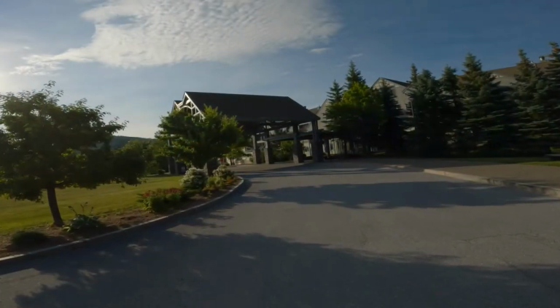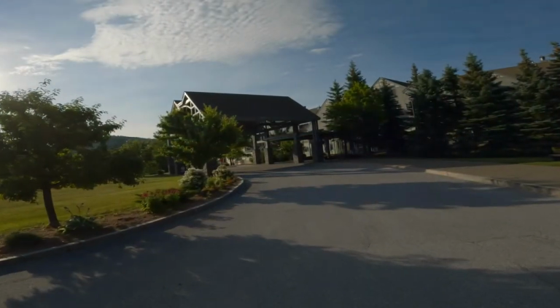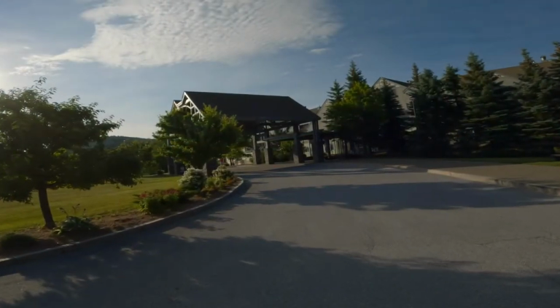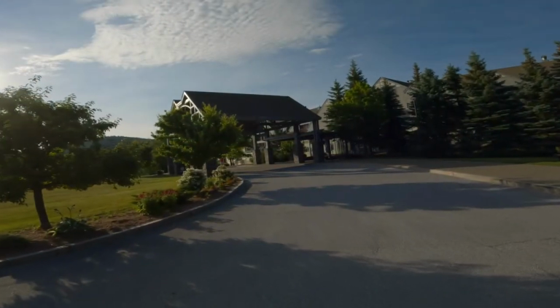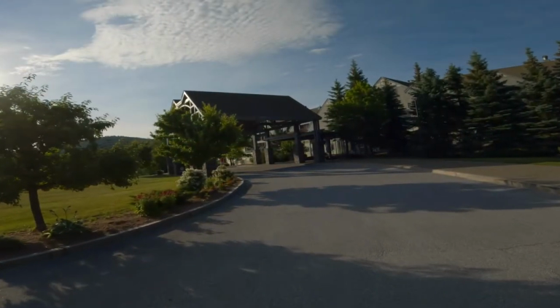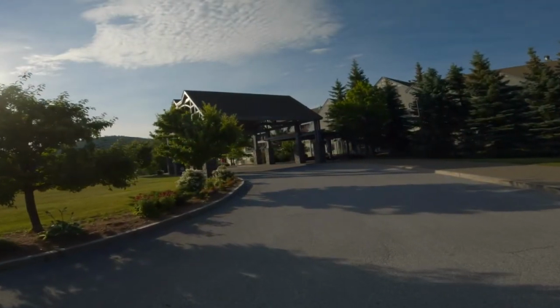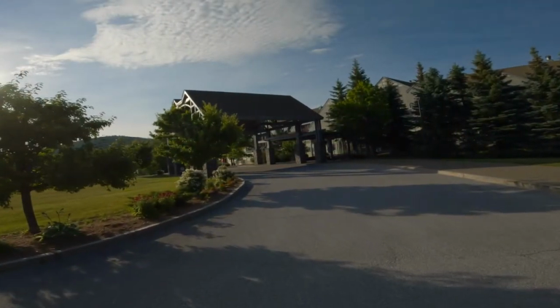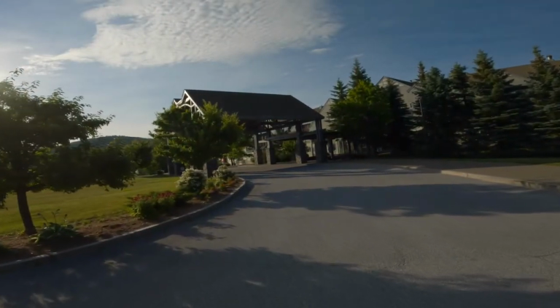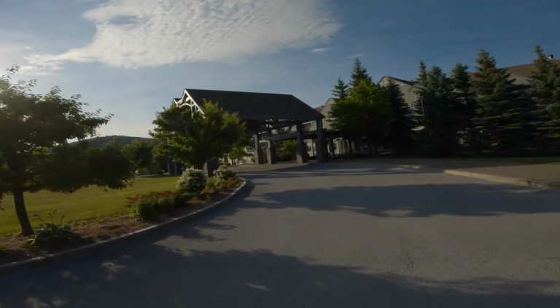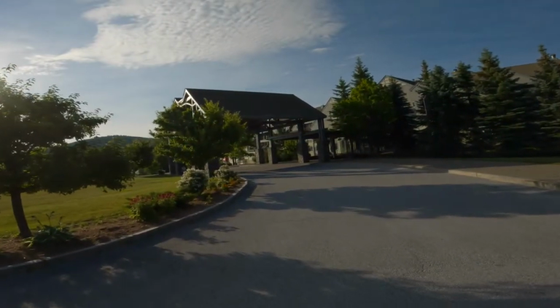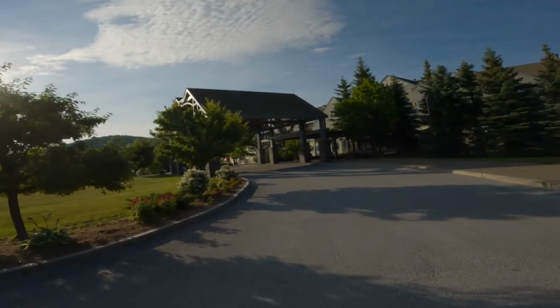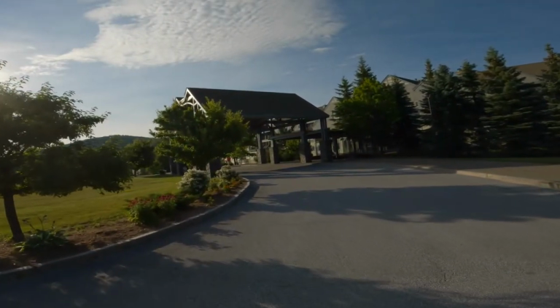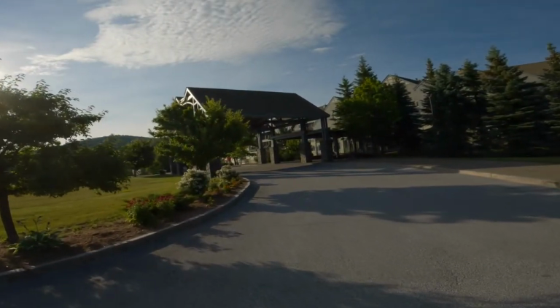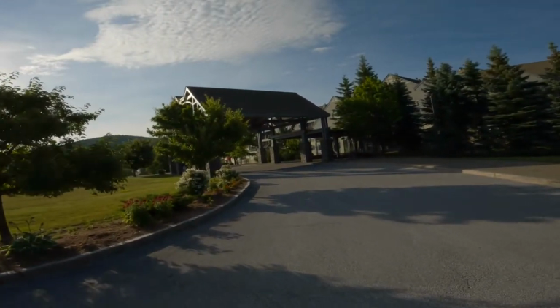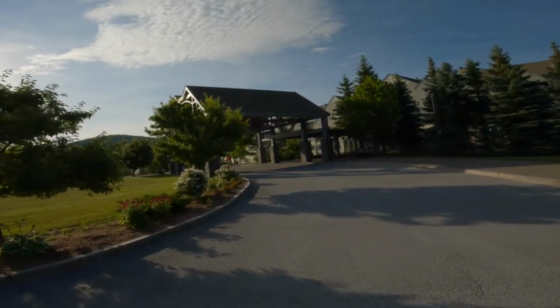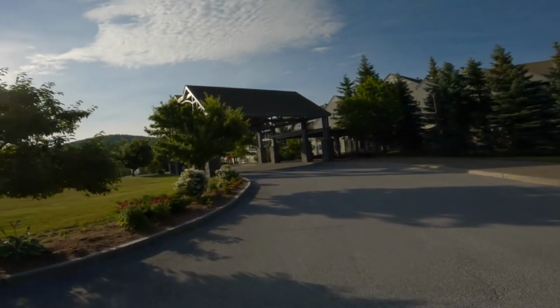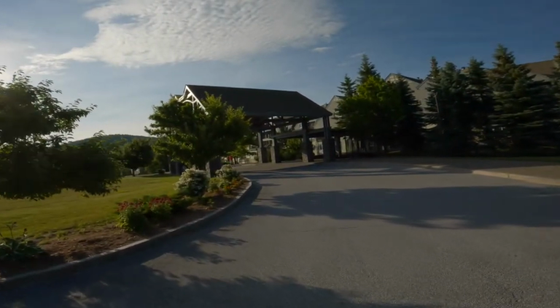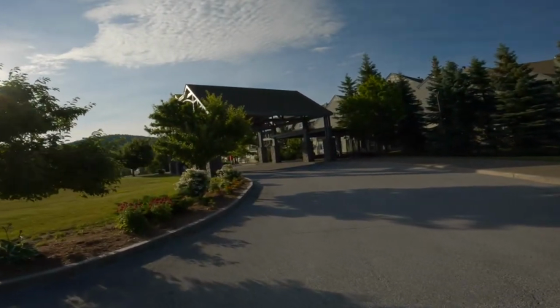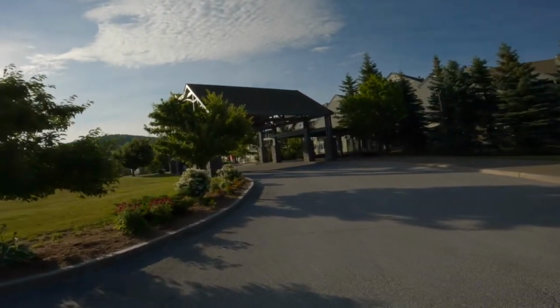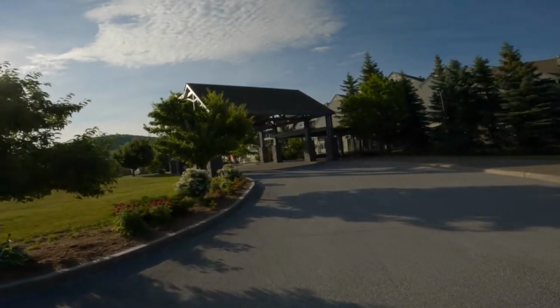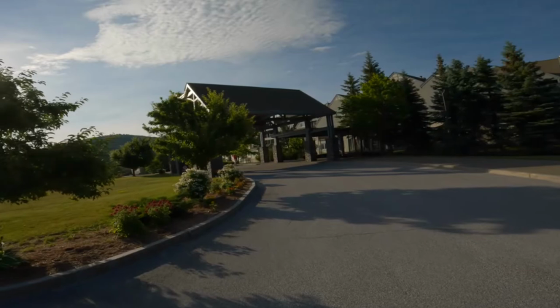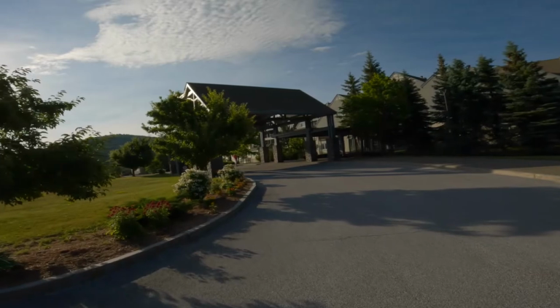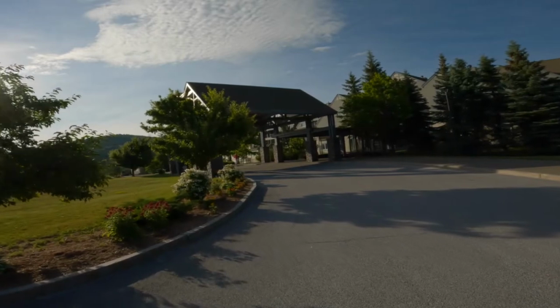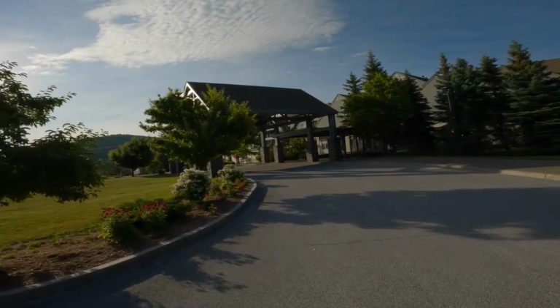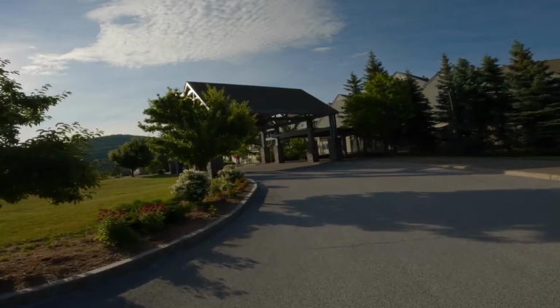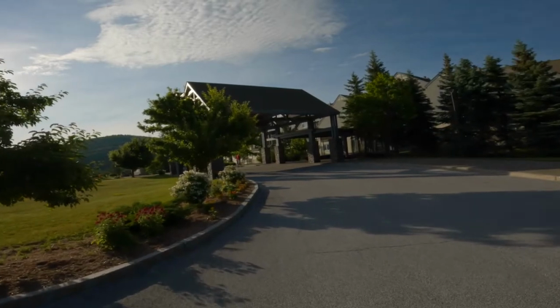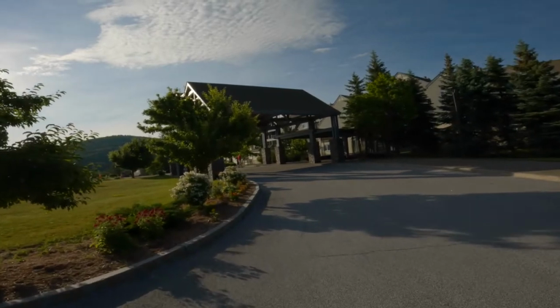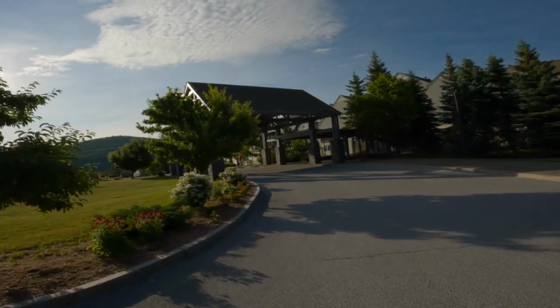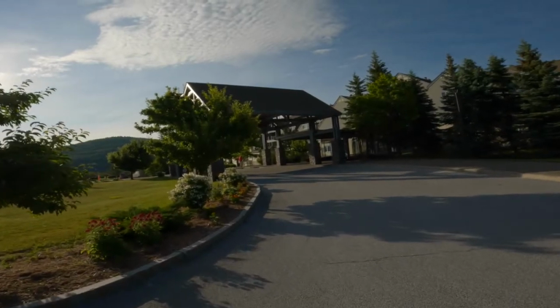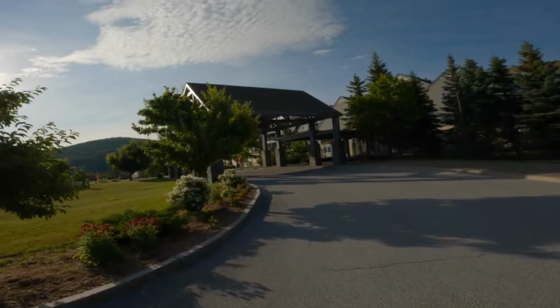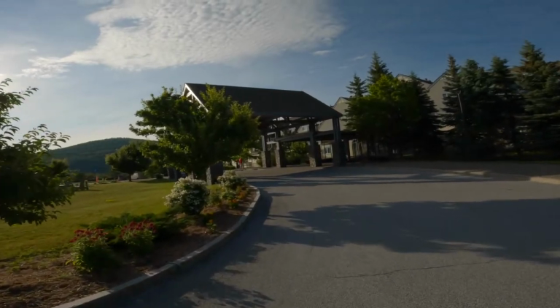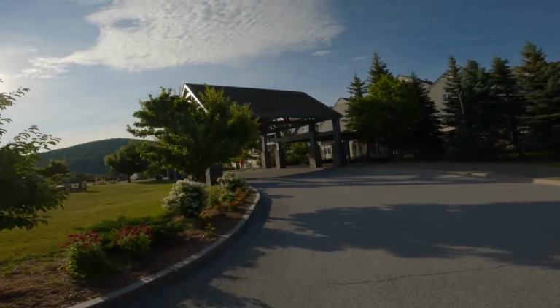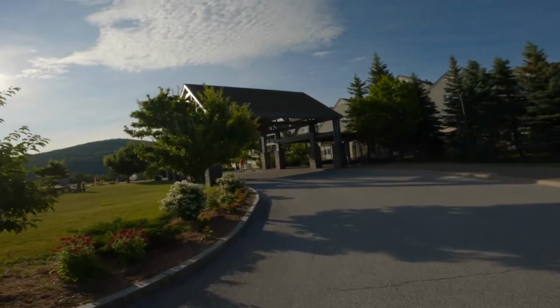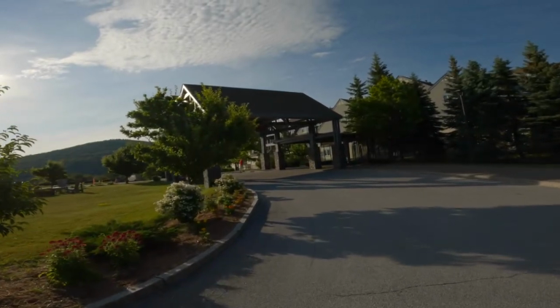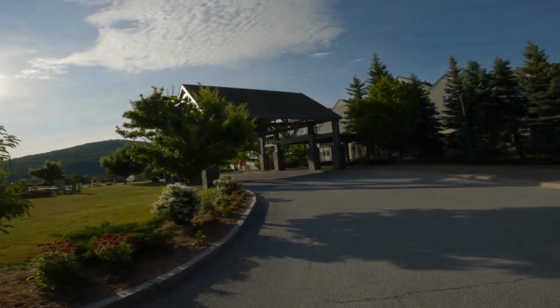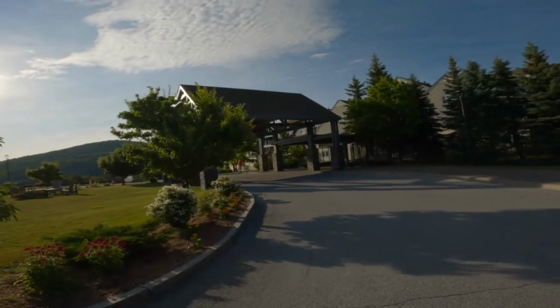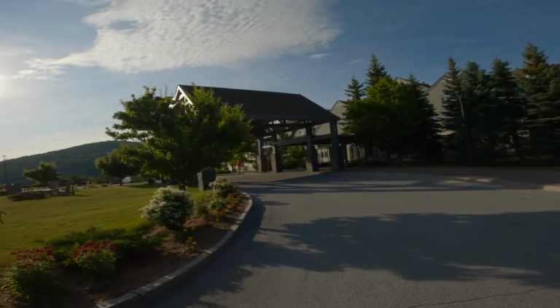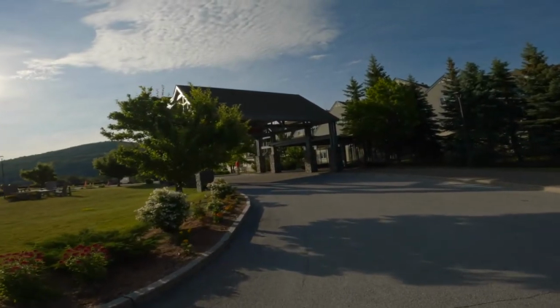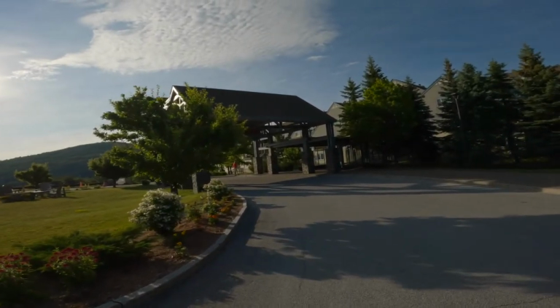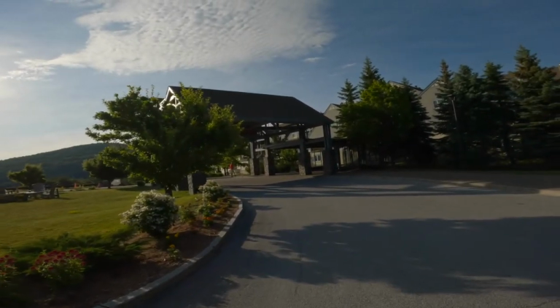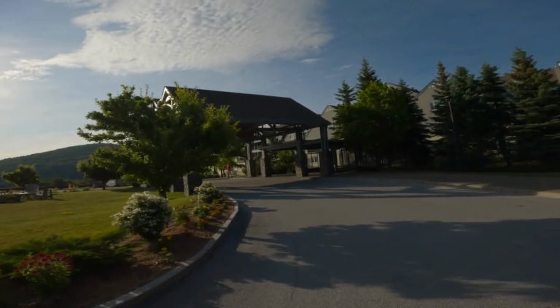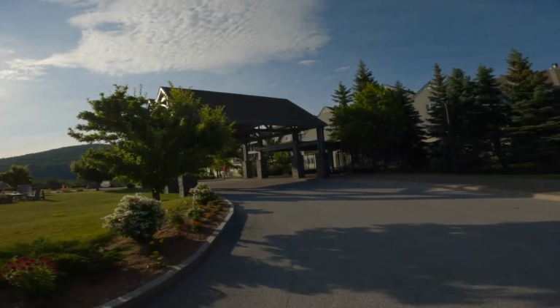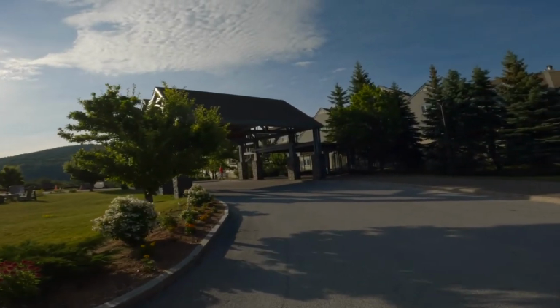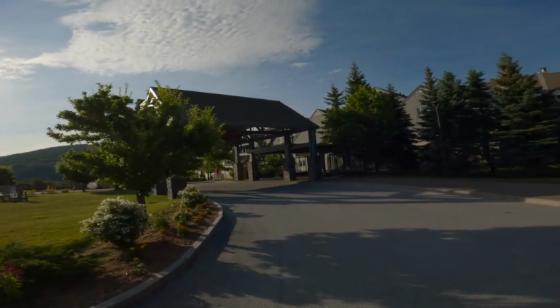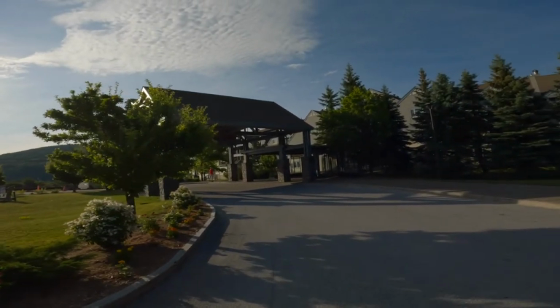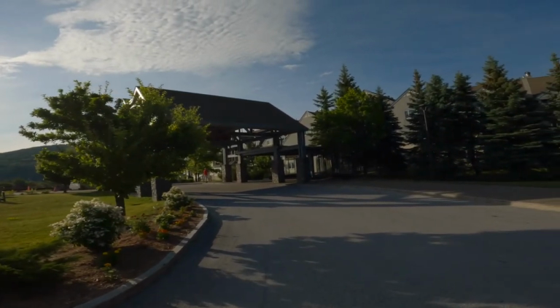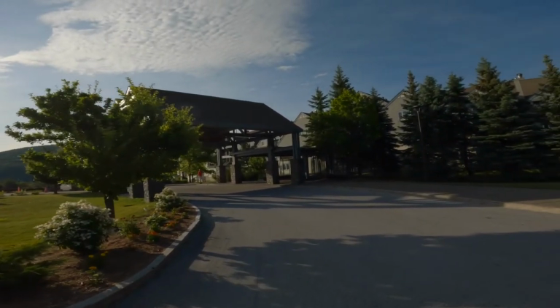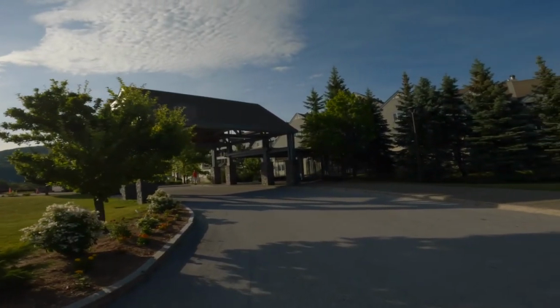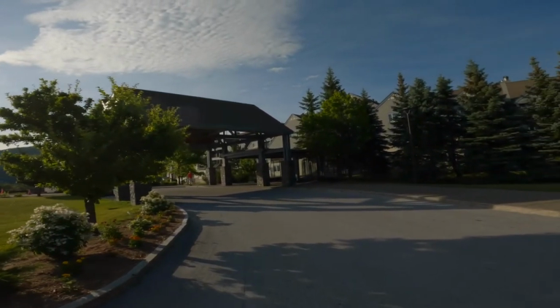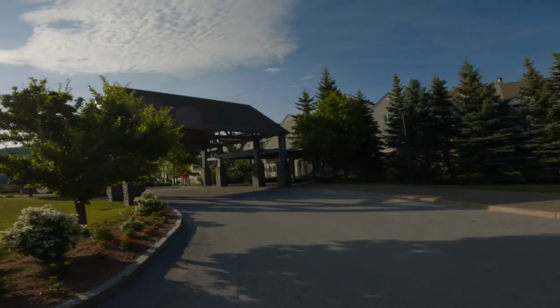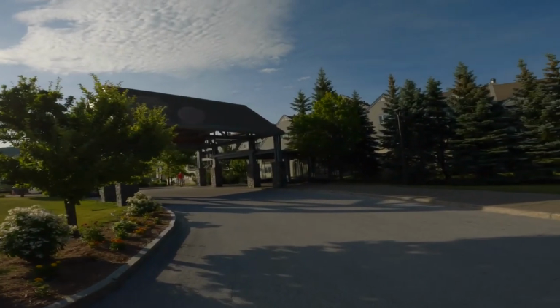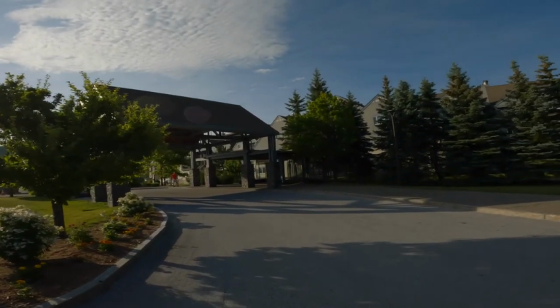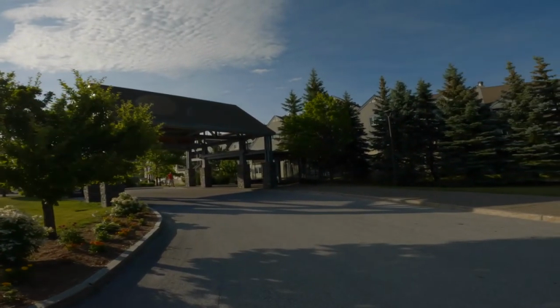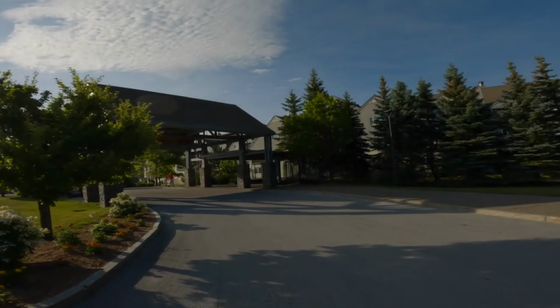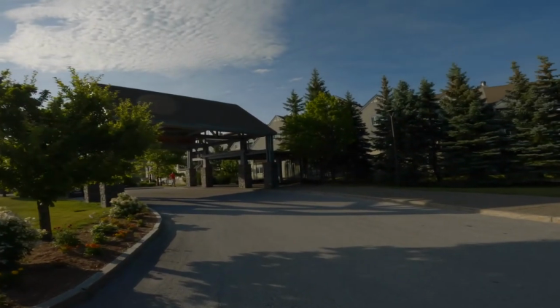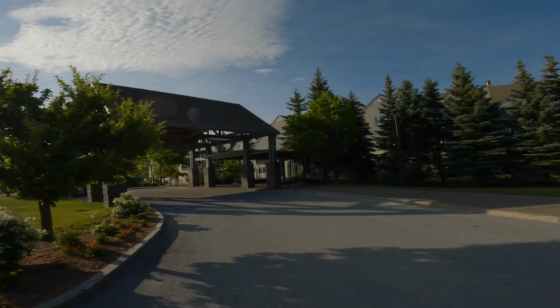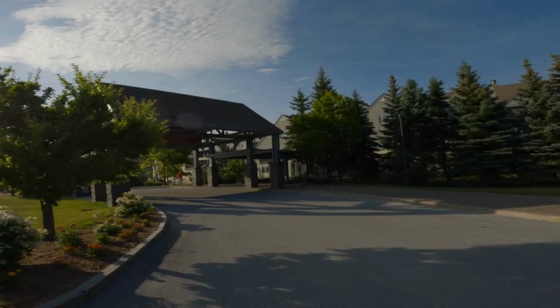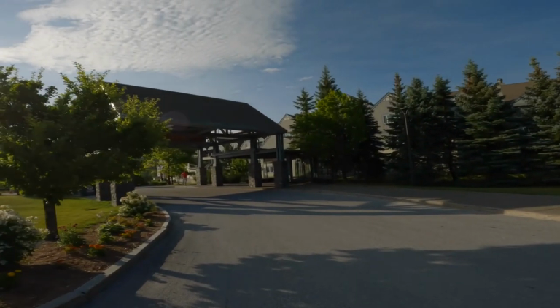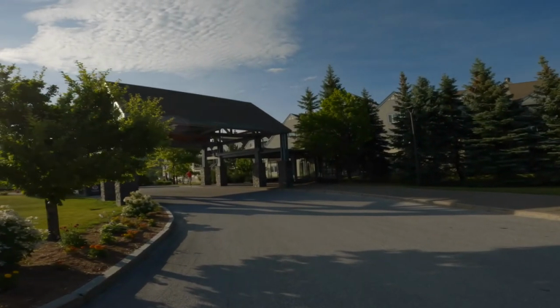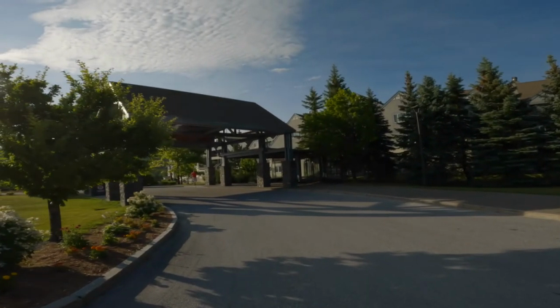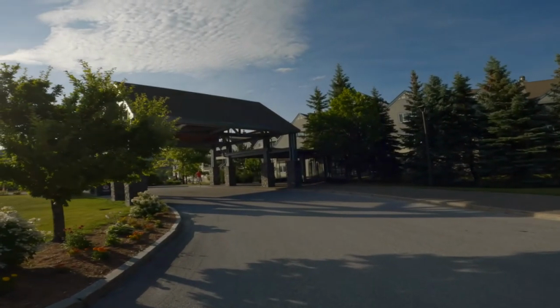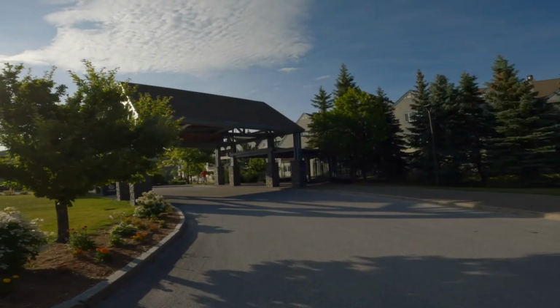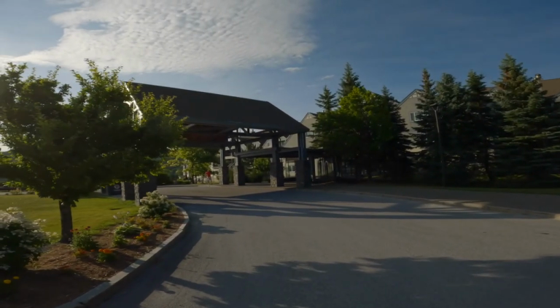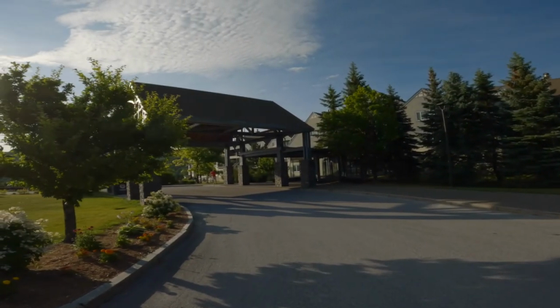Alright folks, there you have it. That is a review of the Killington Grand Resort. Don't forget to like this video and click subscribe.